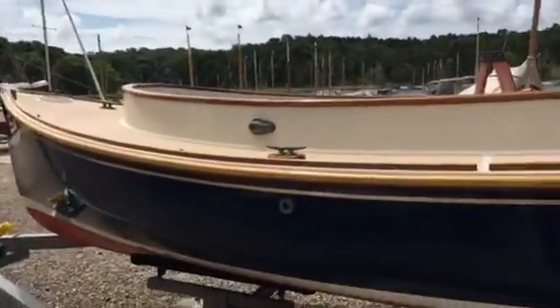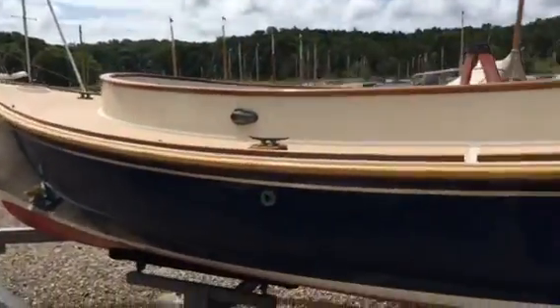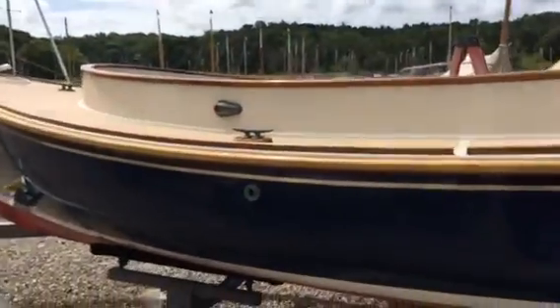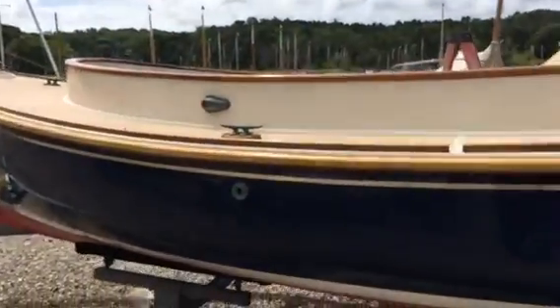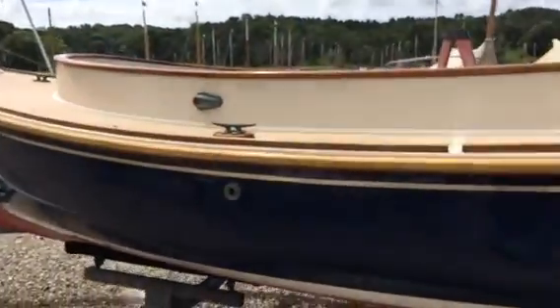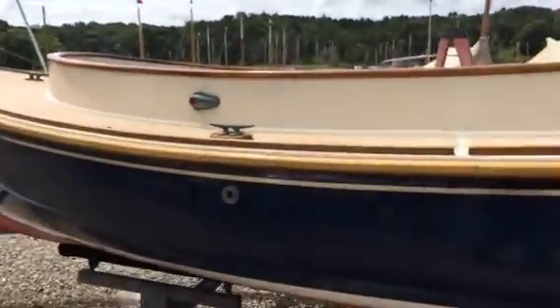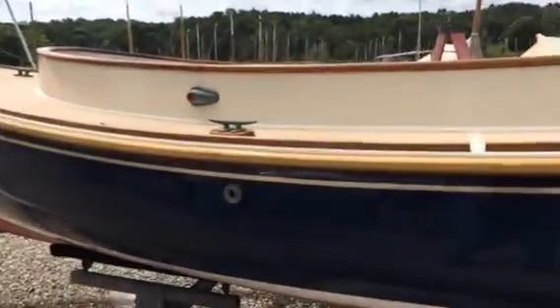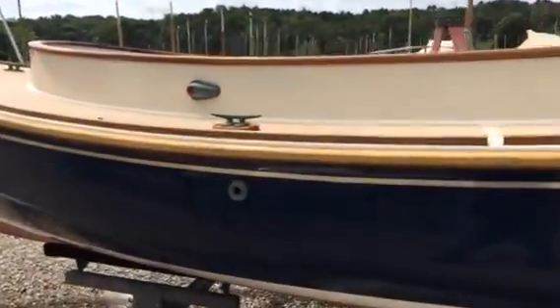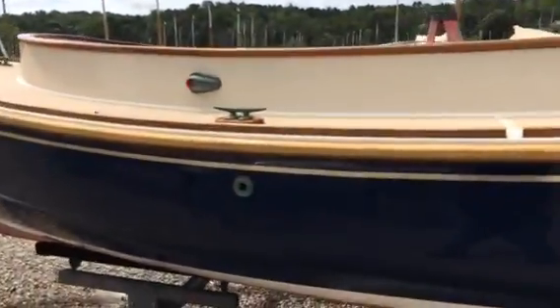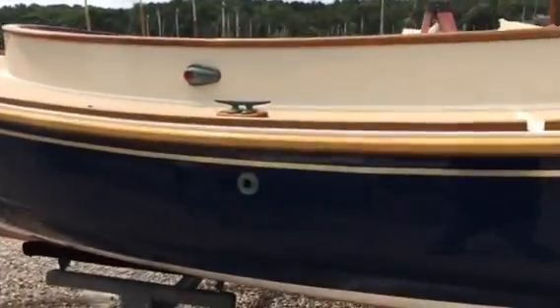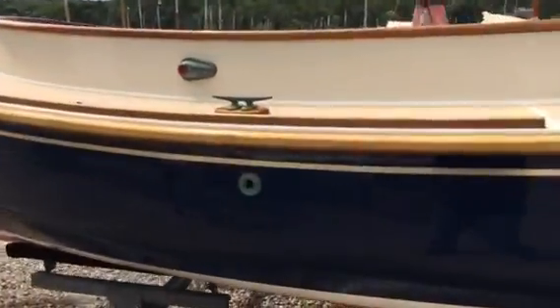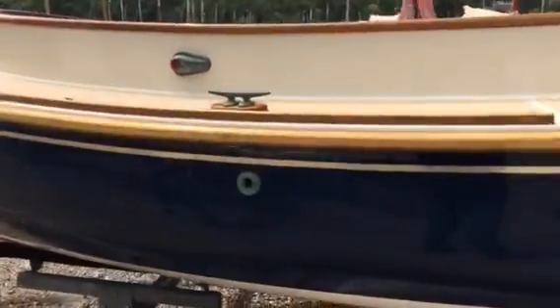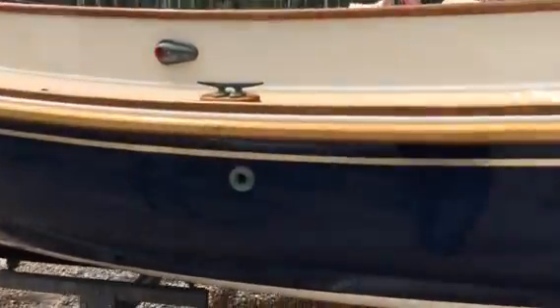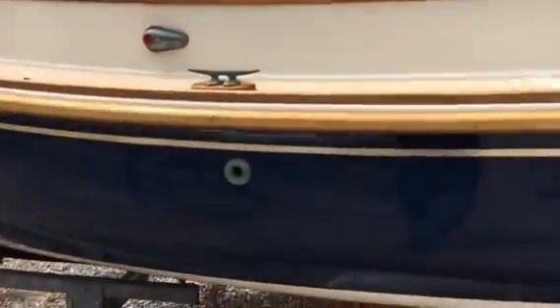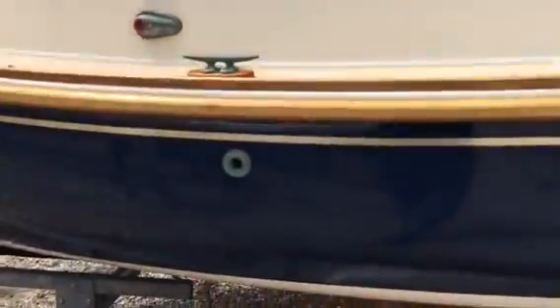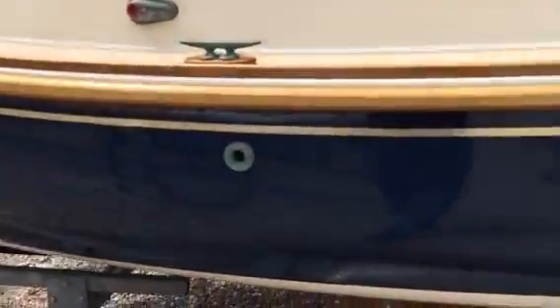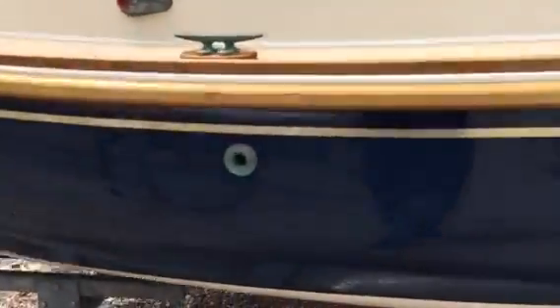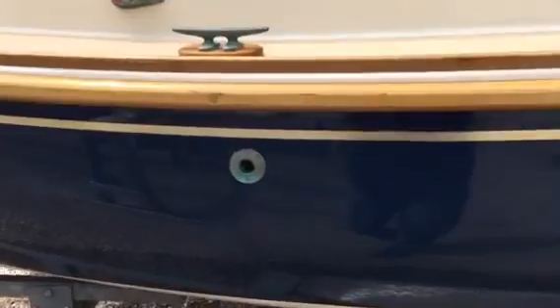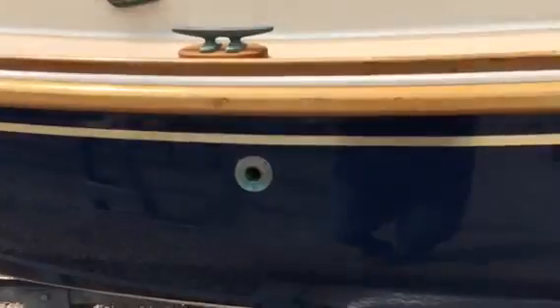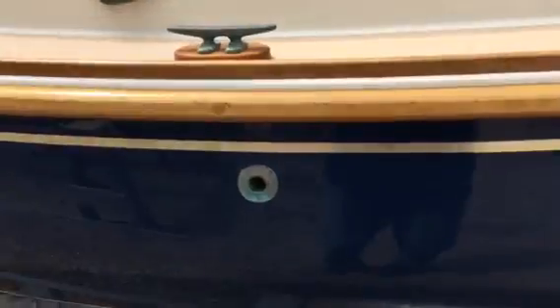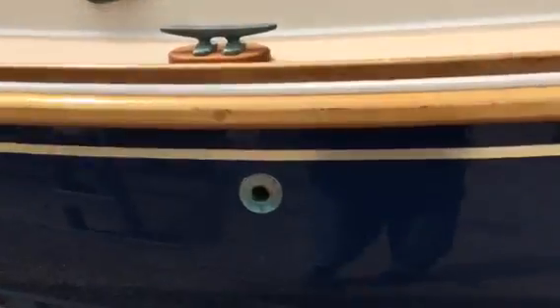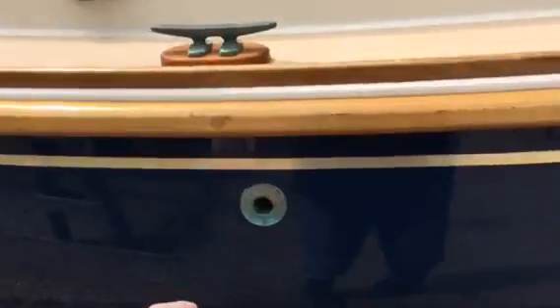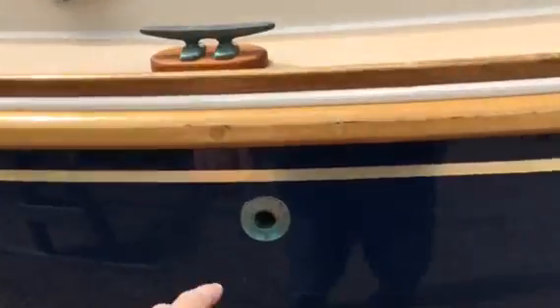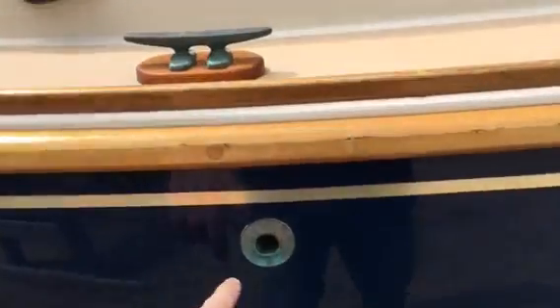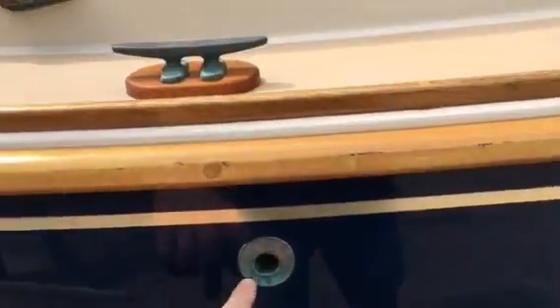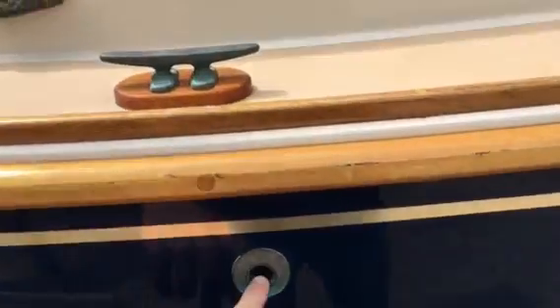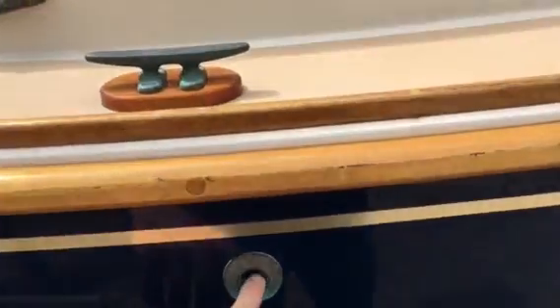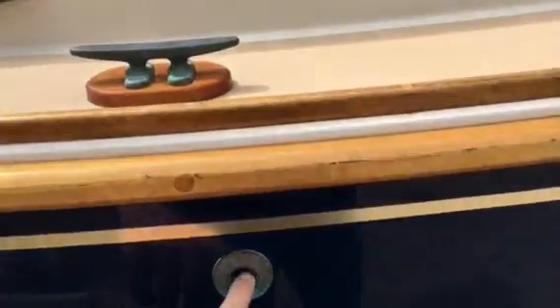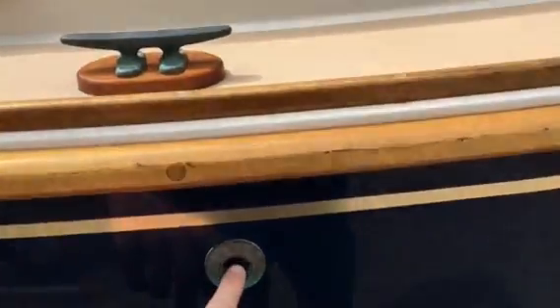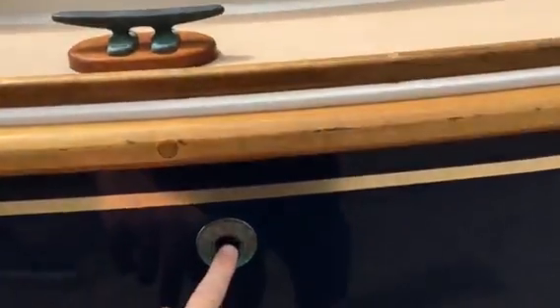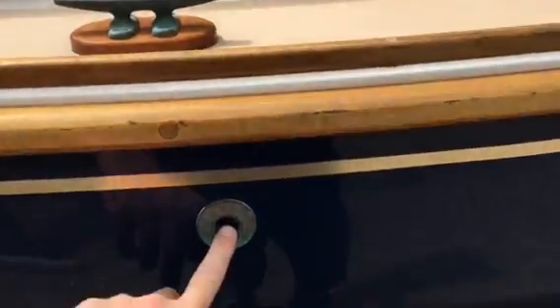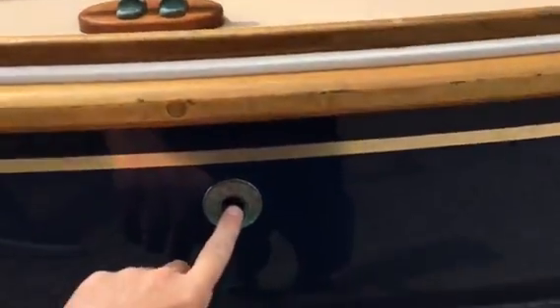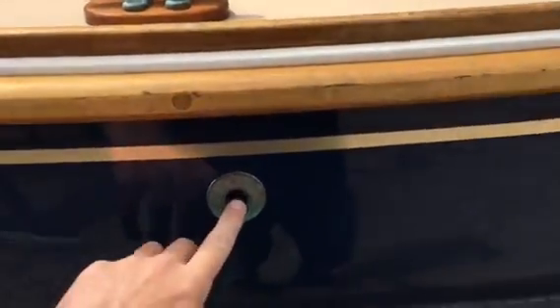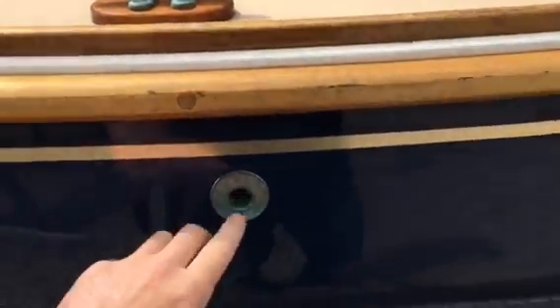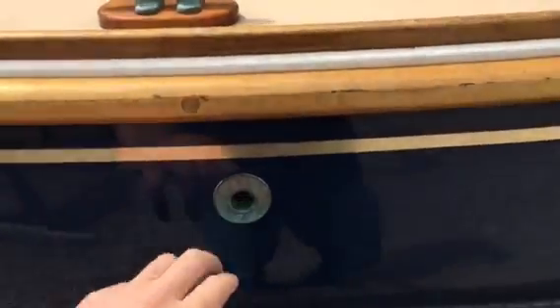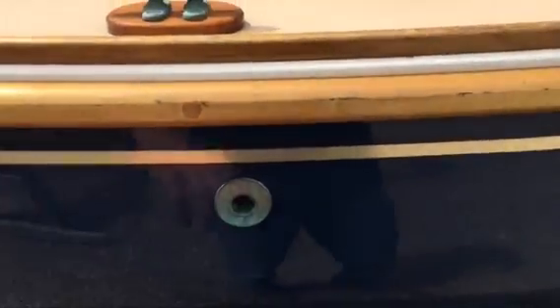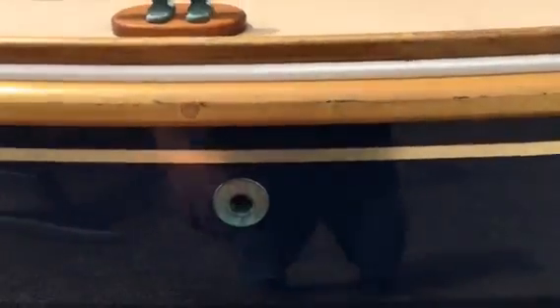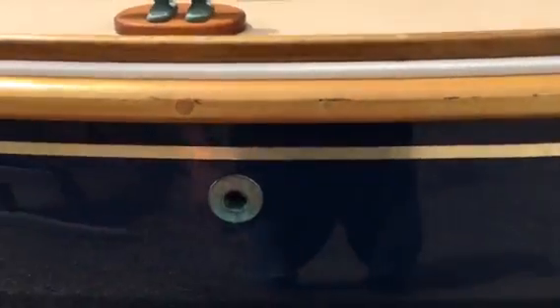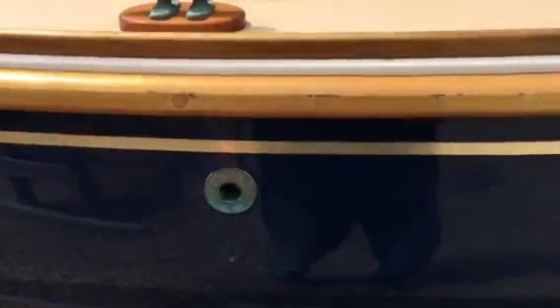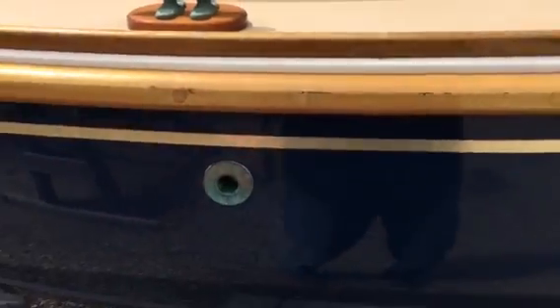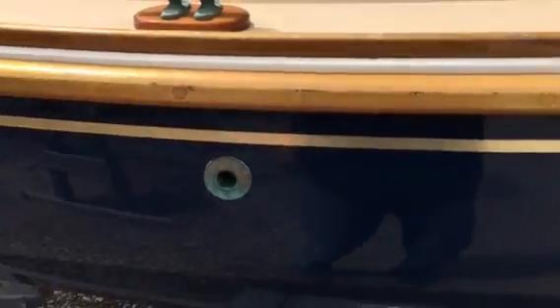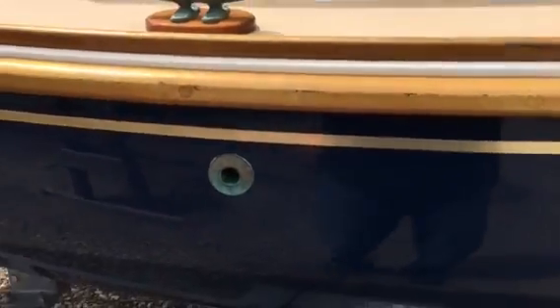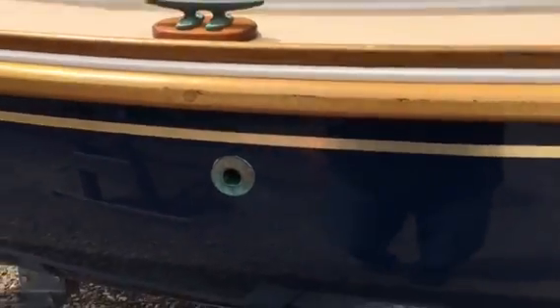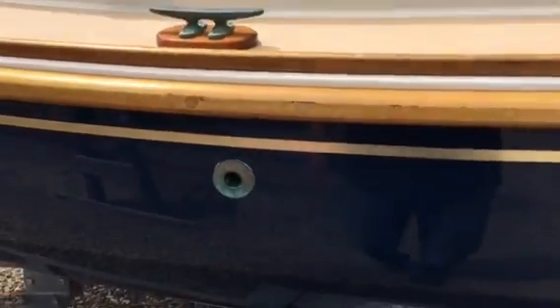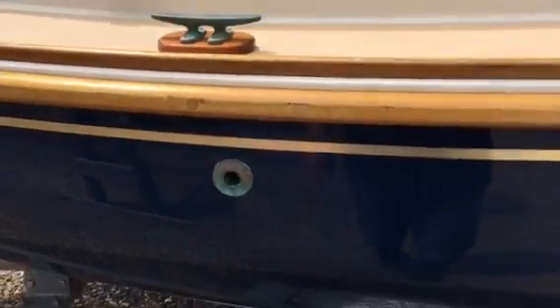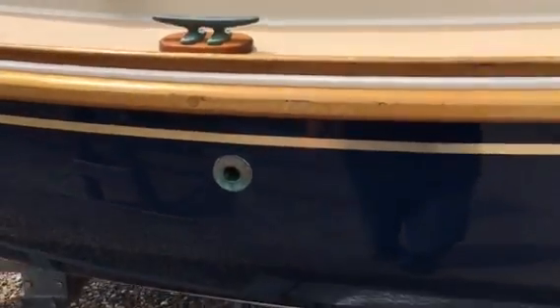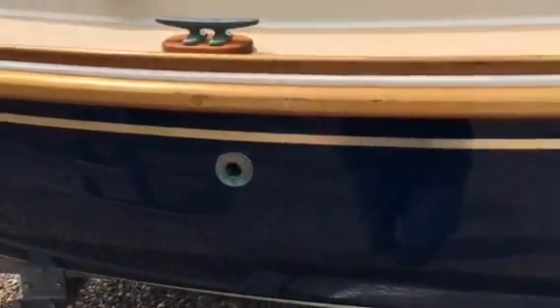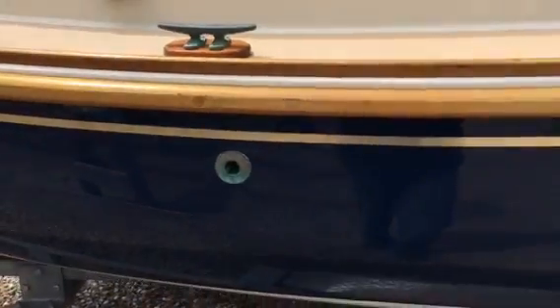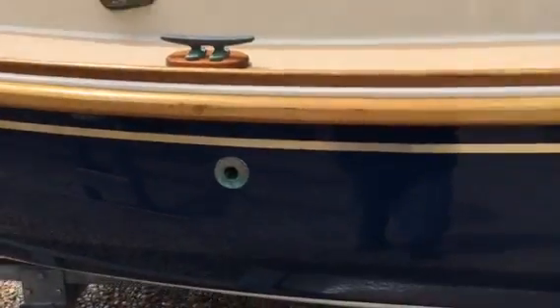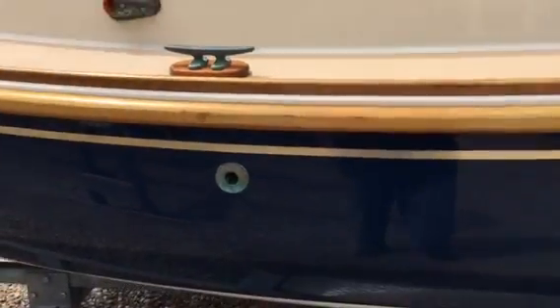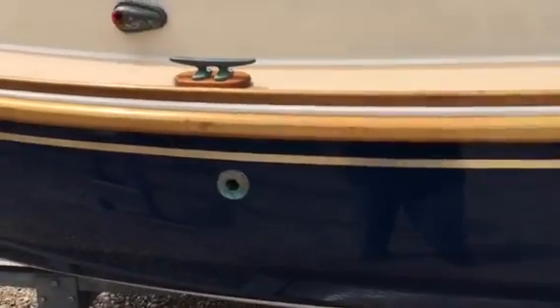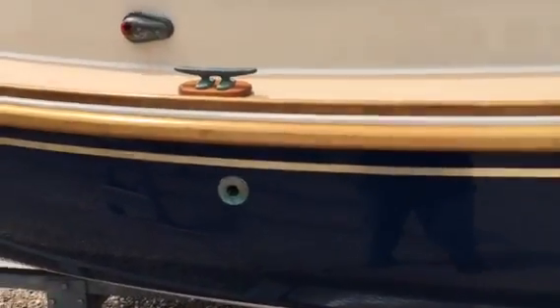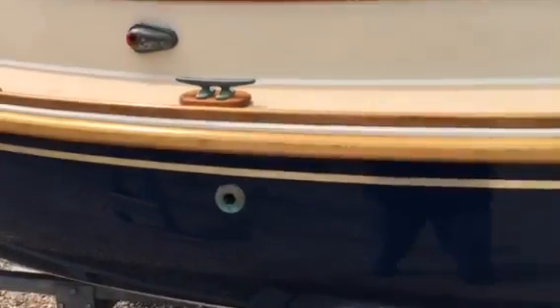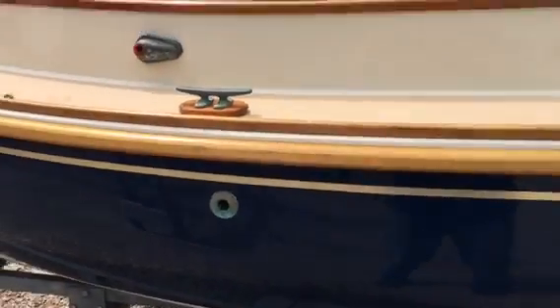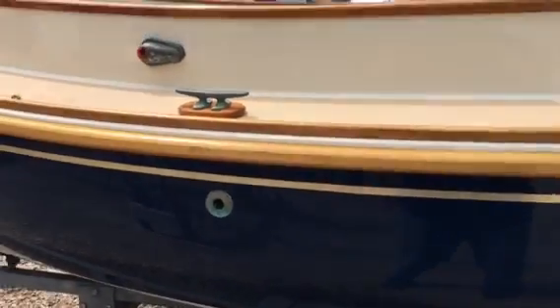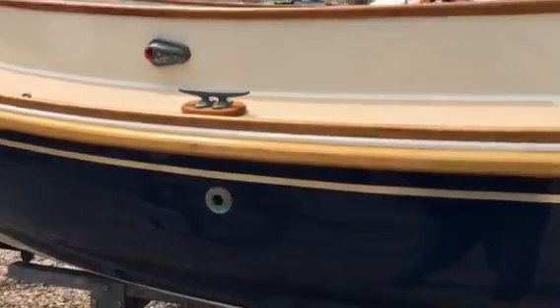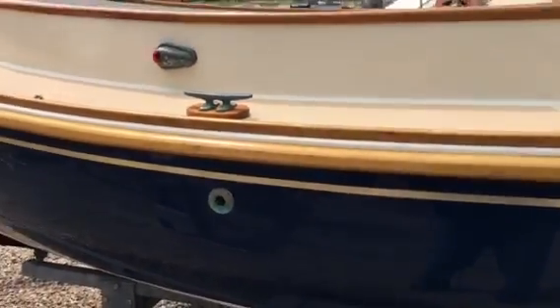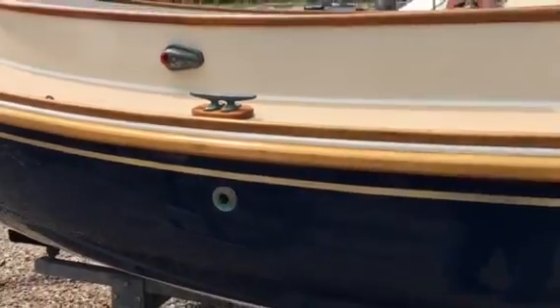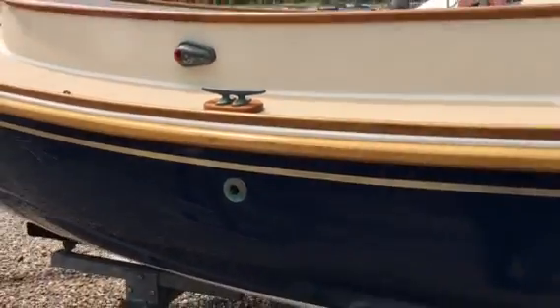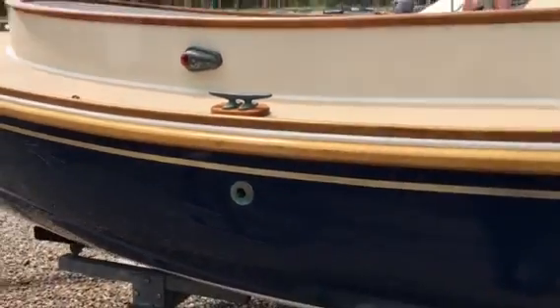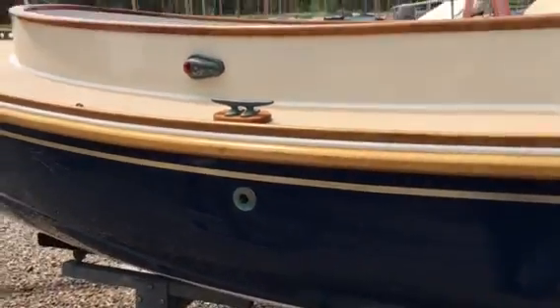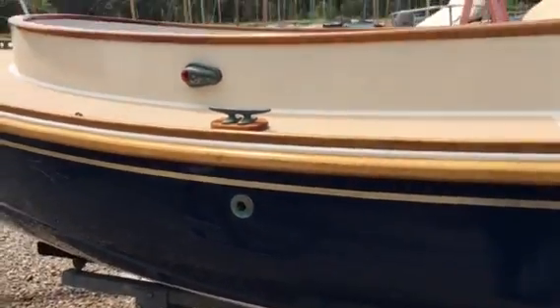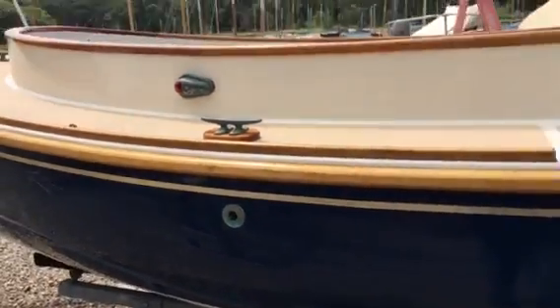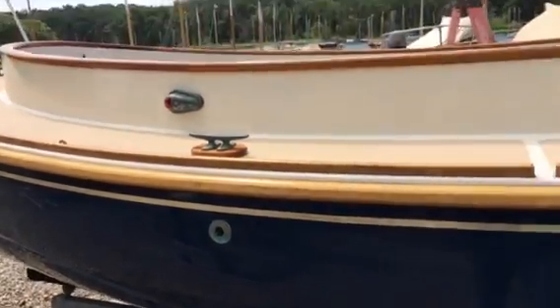Again, this is the through hull for the bilge pump, so it can pump water overboard.